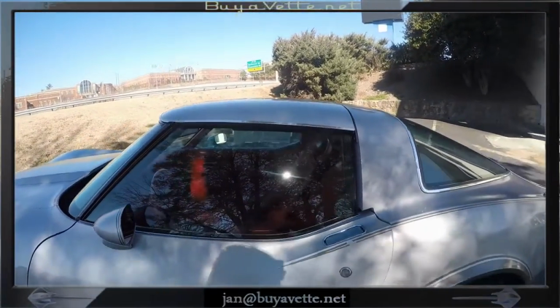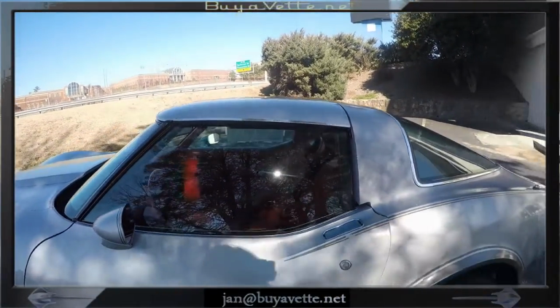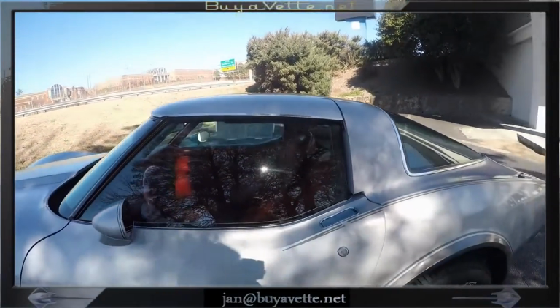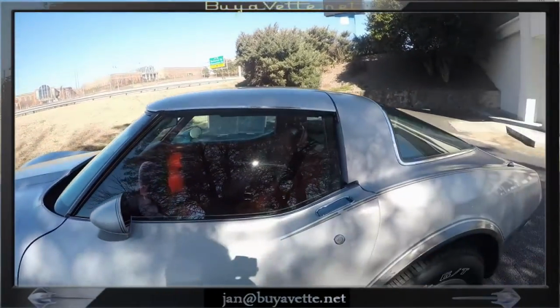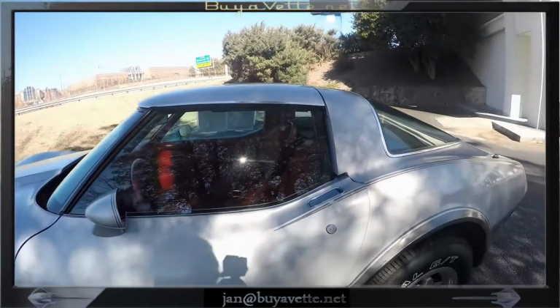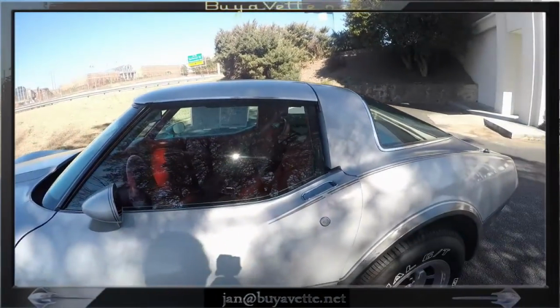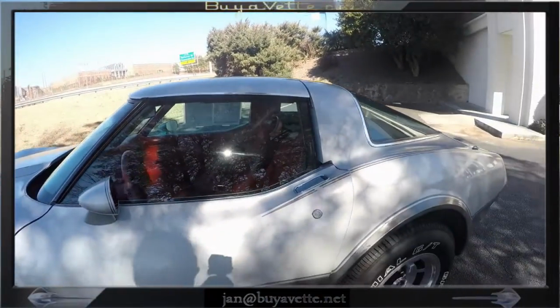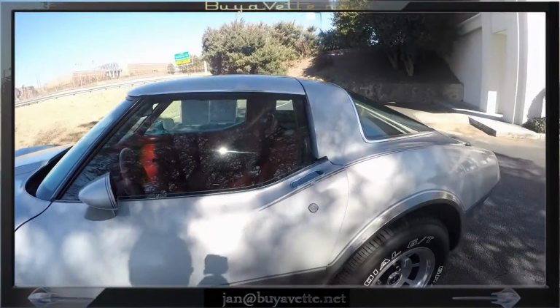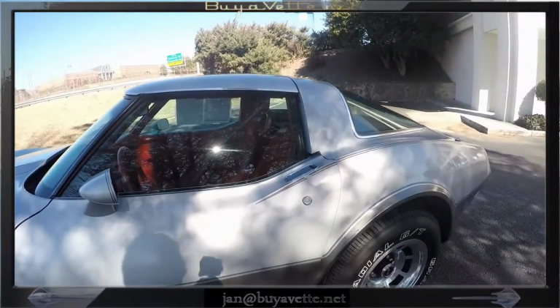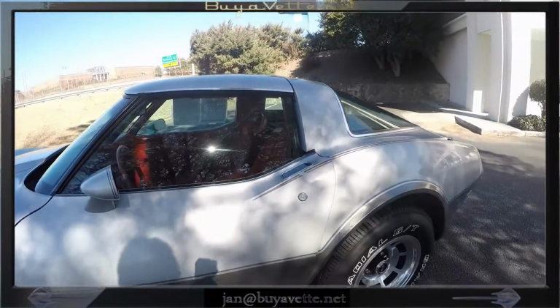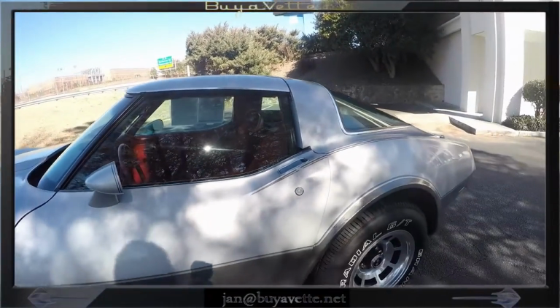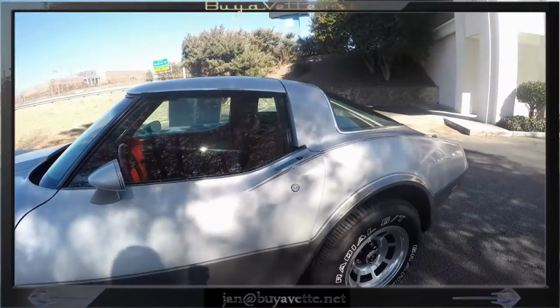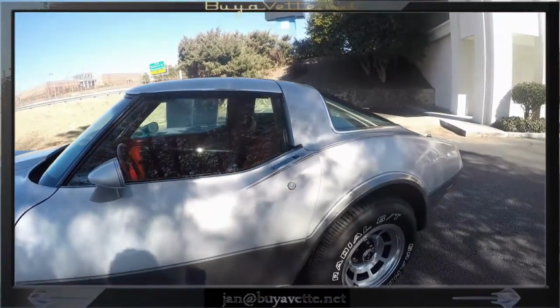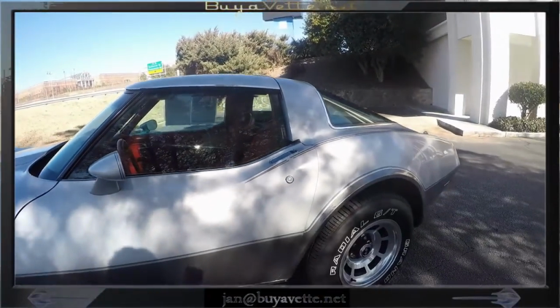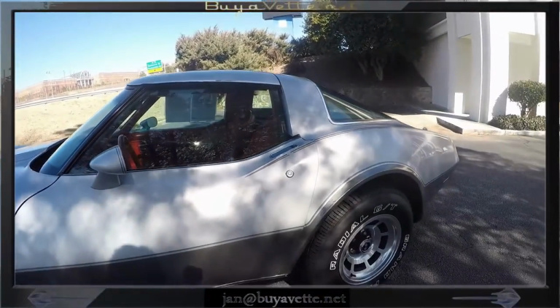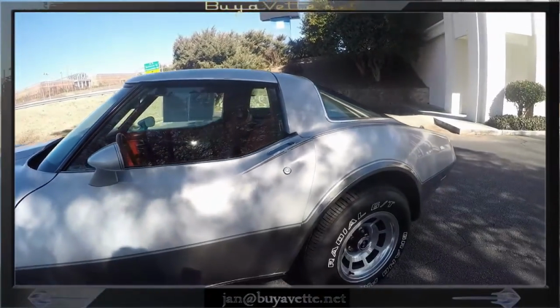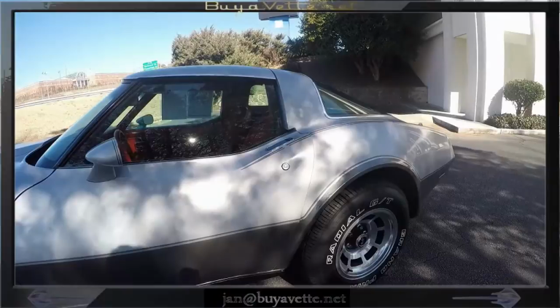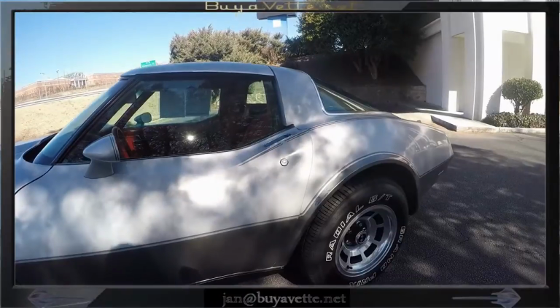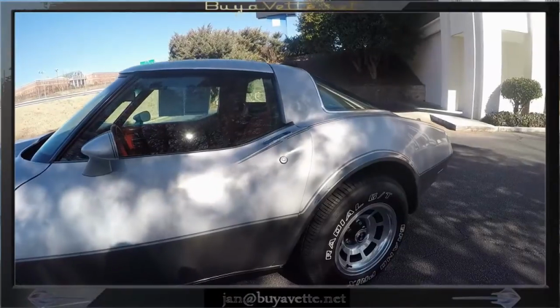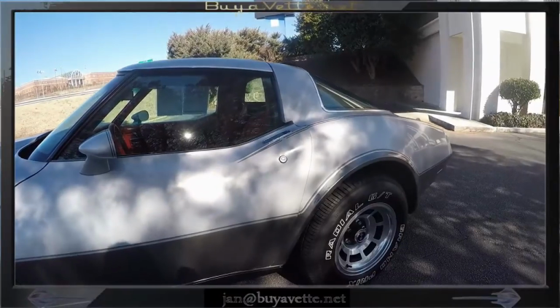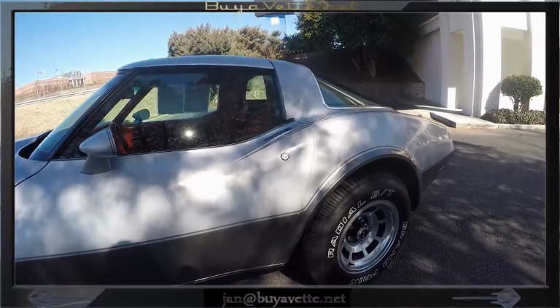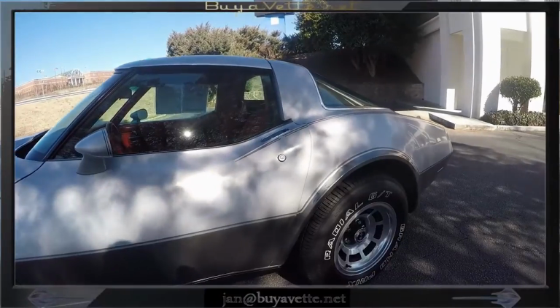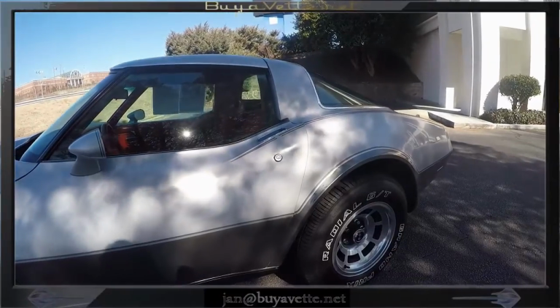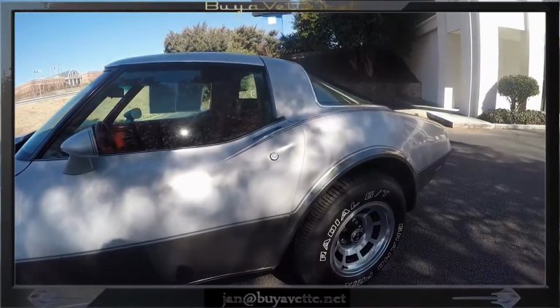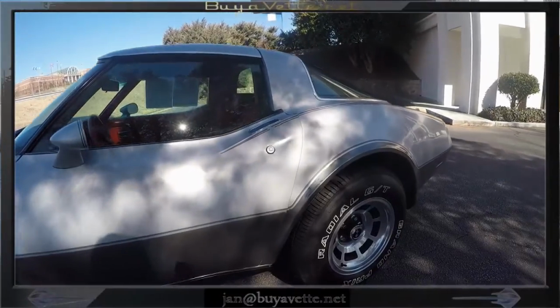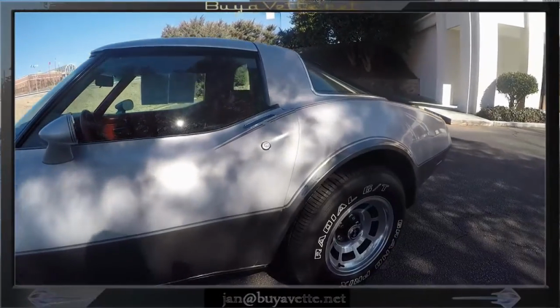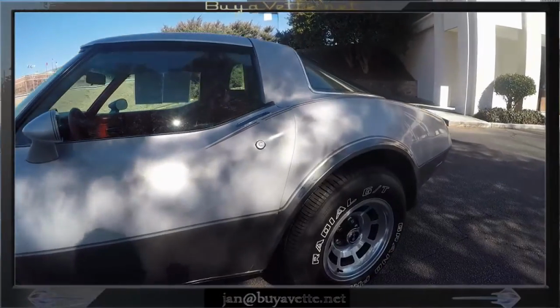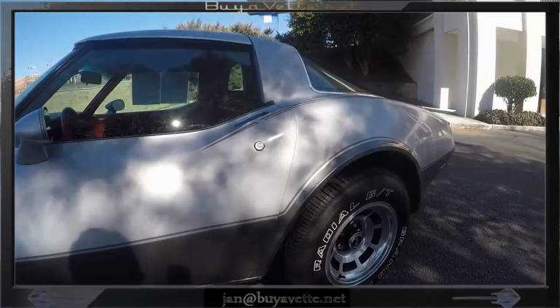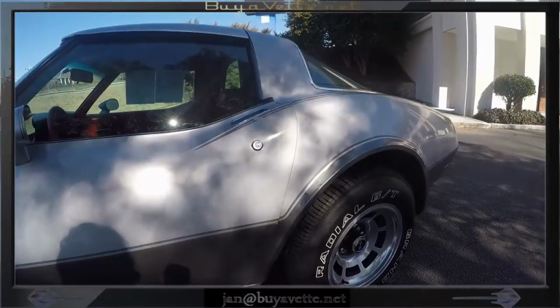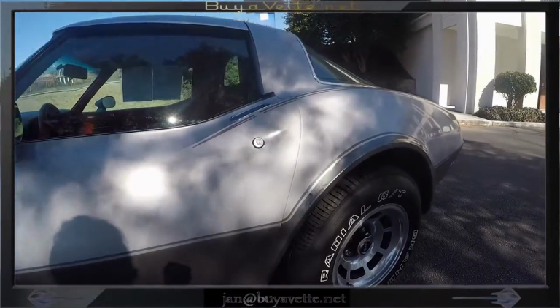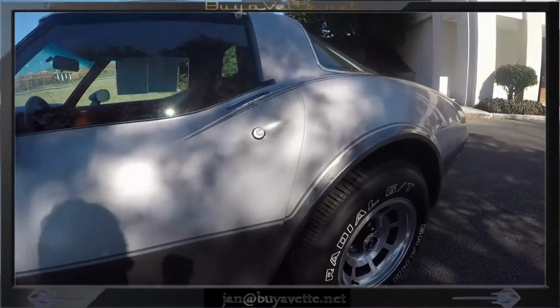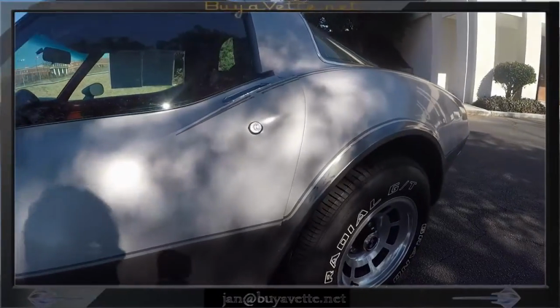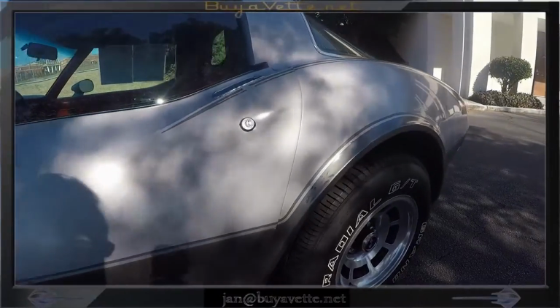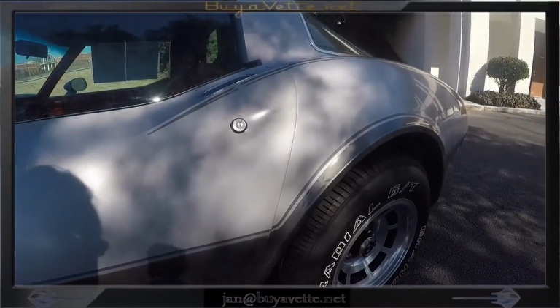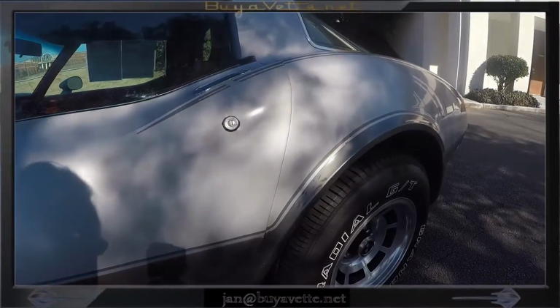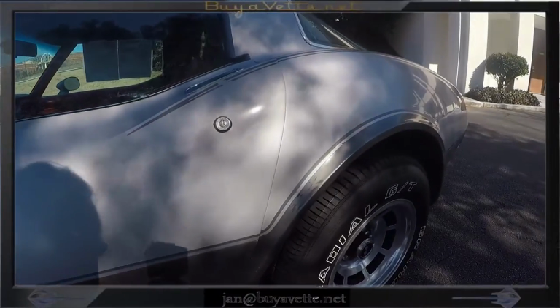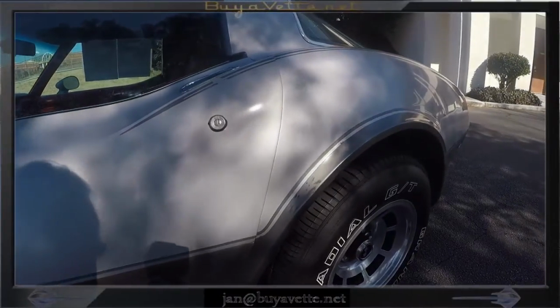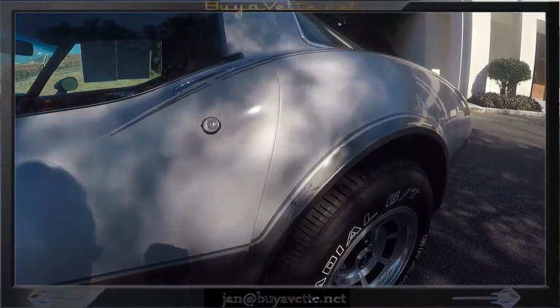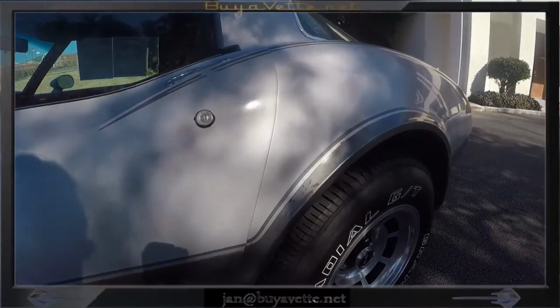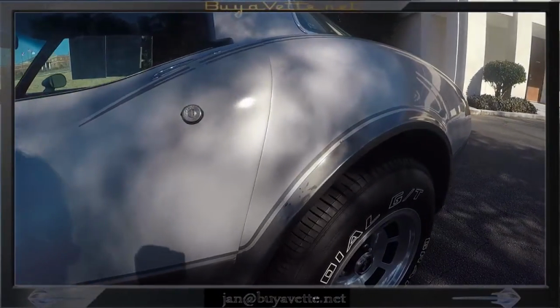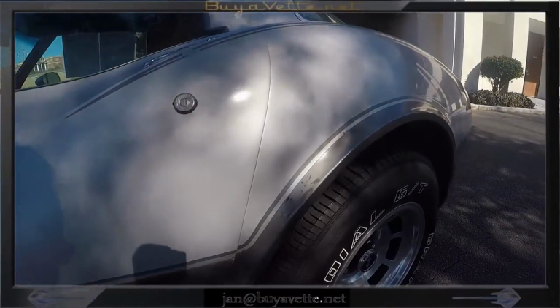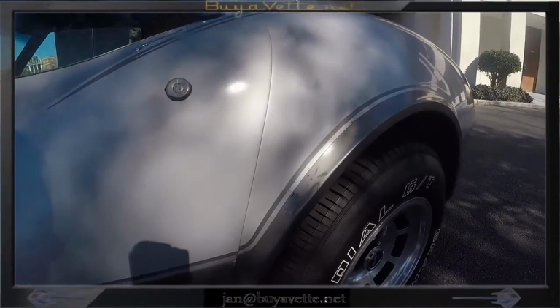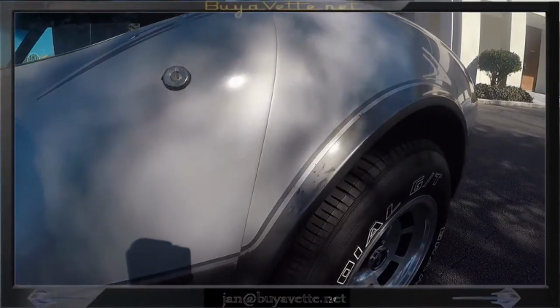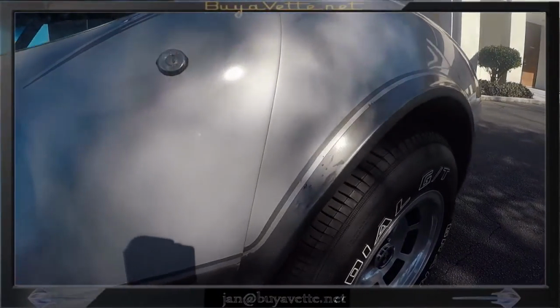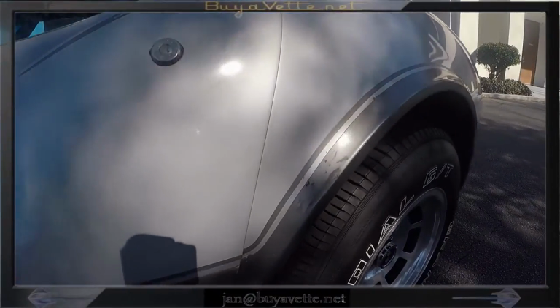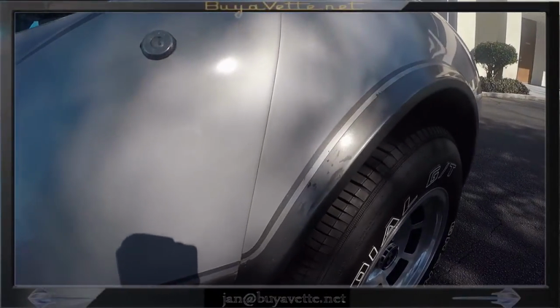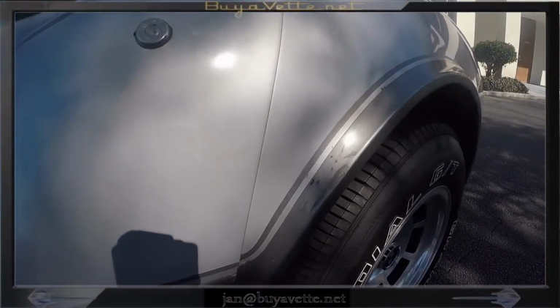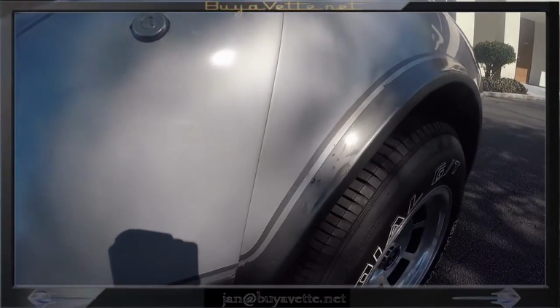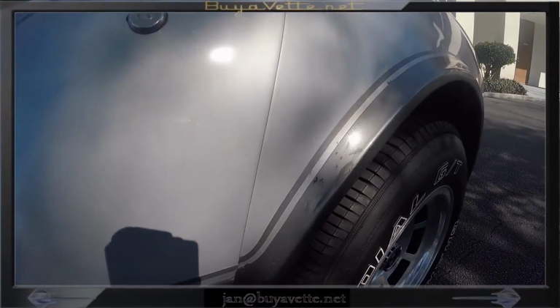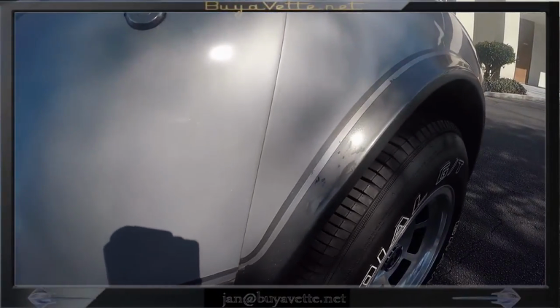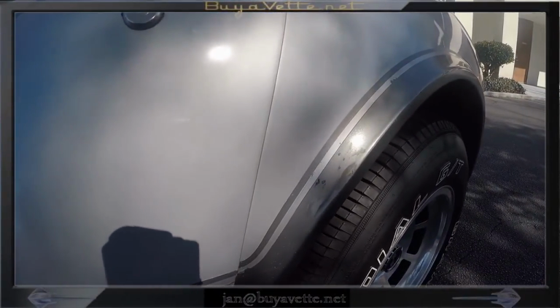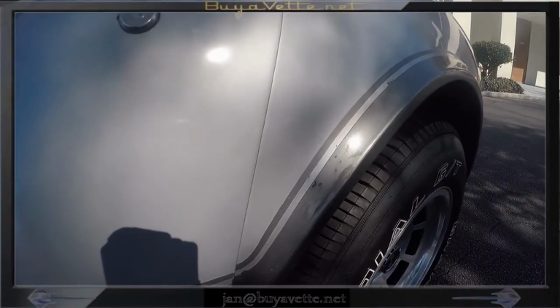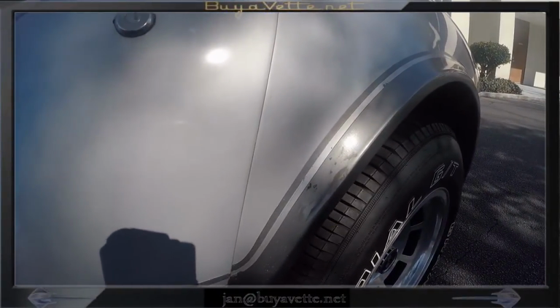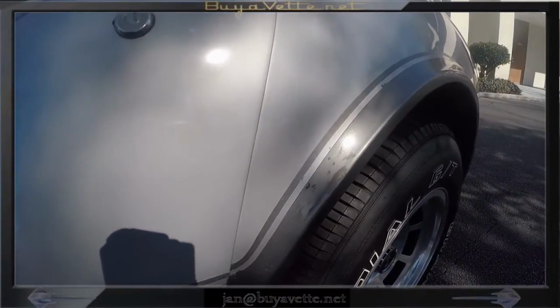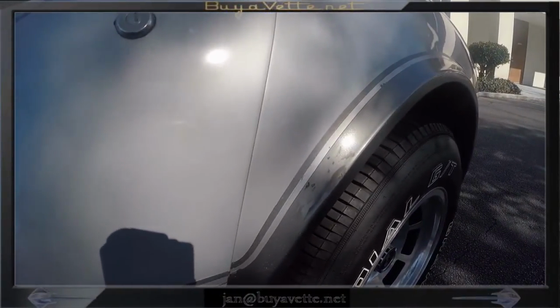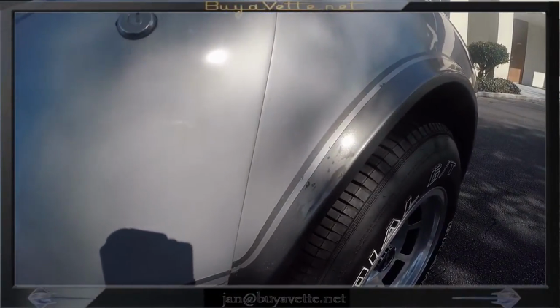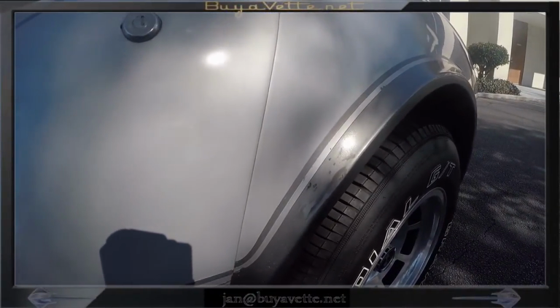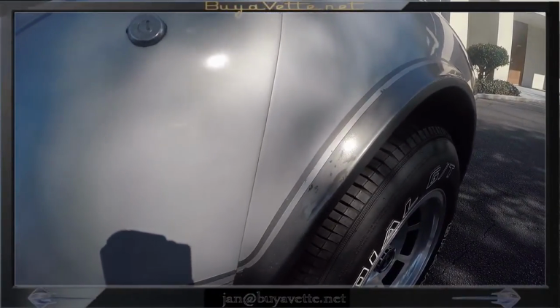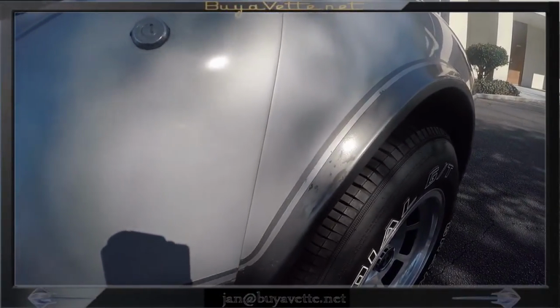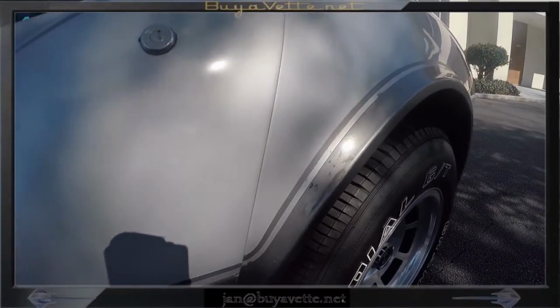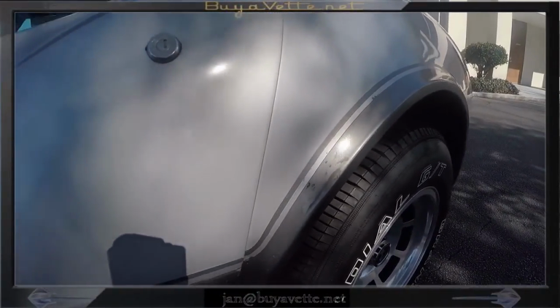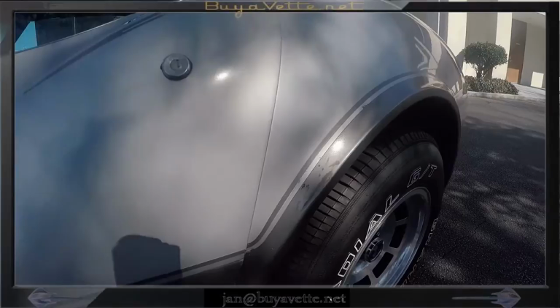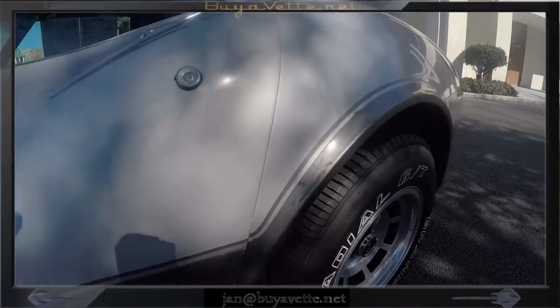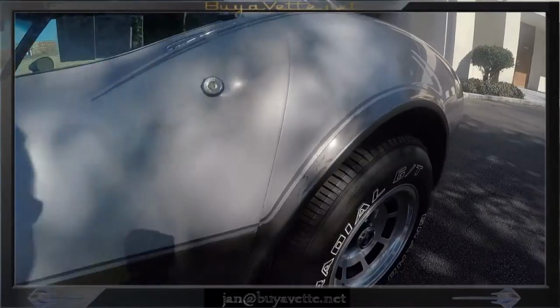Overall, I would say as a negative on this car: it drives great, but the paint has some weak spots. Right here is one.